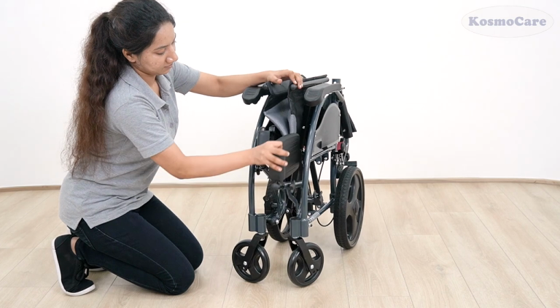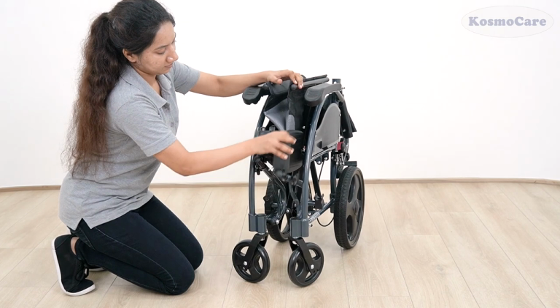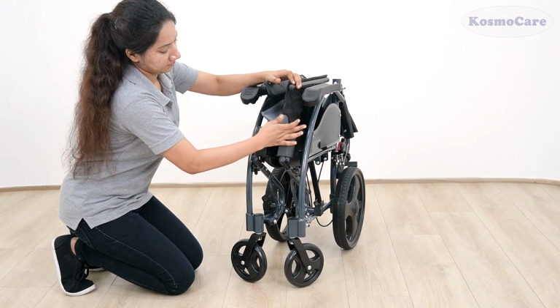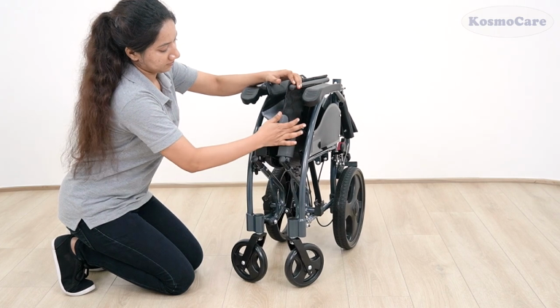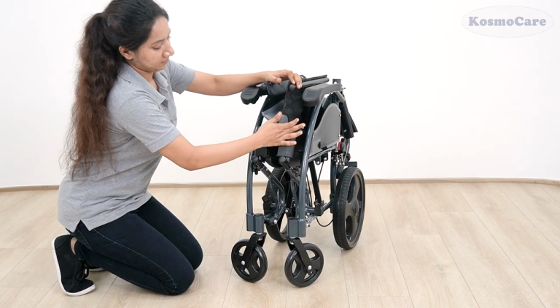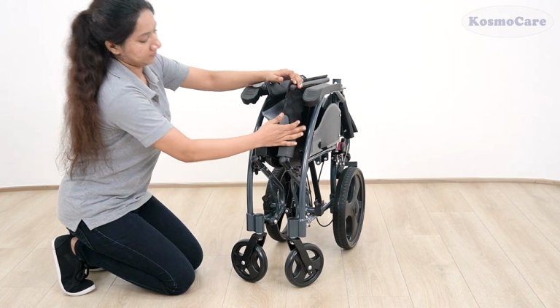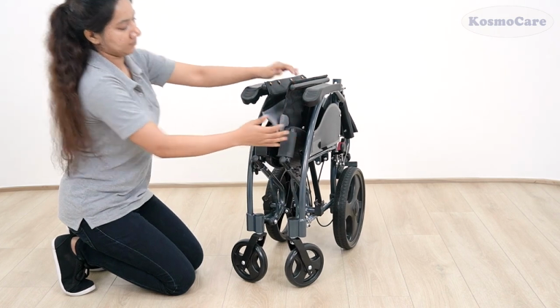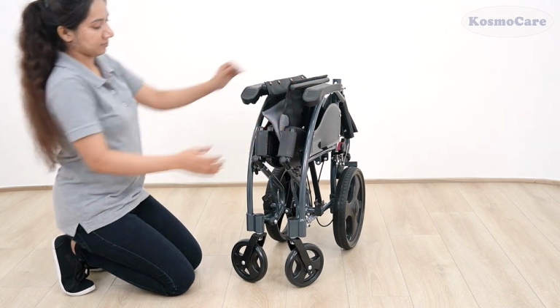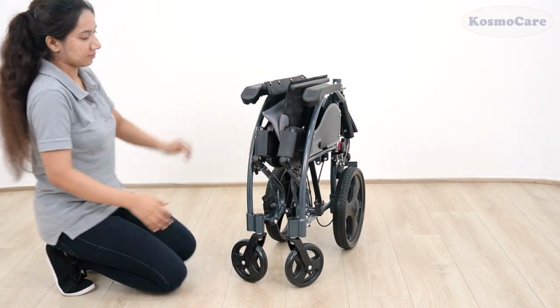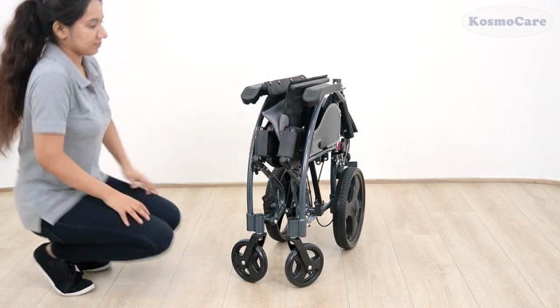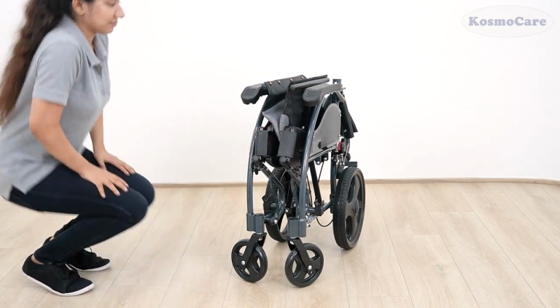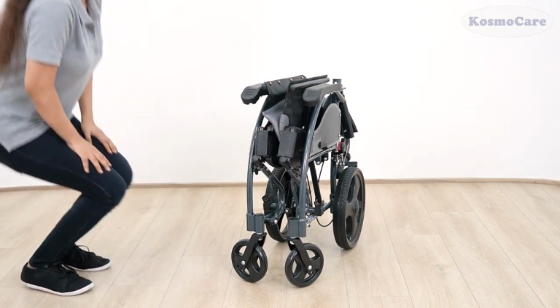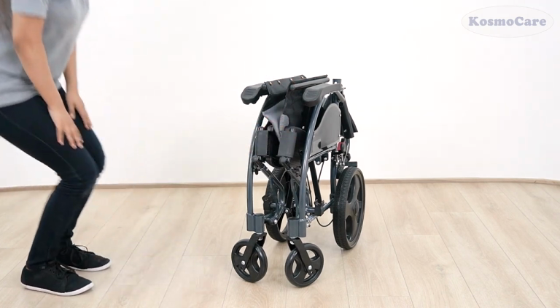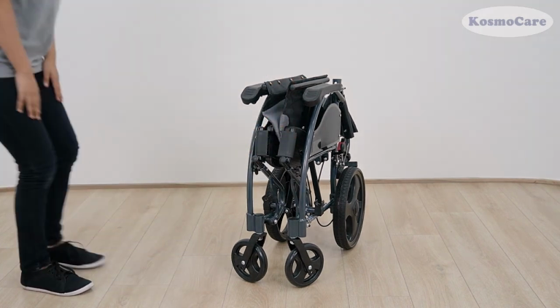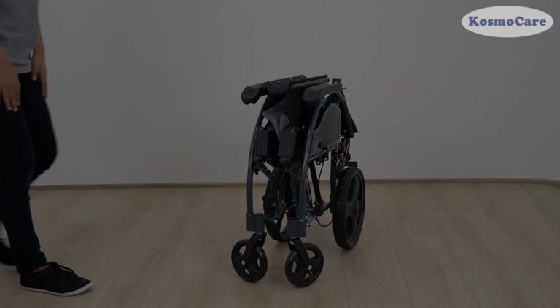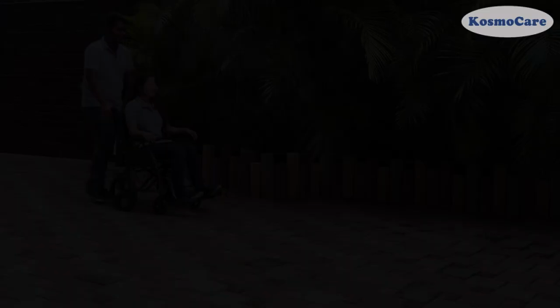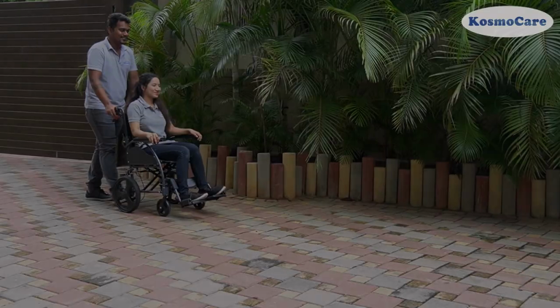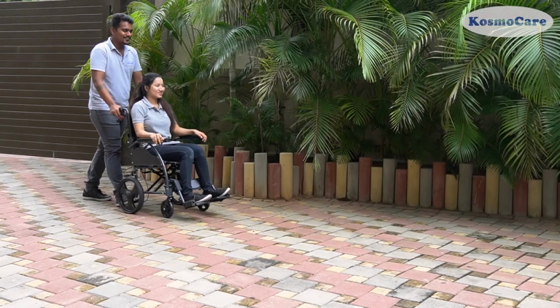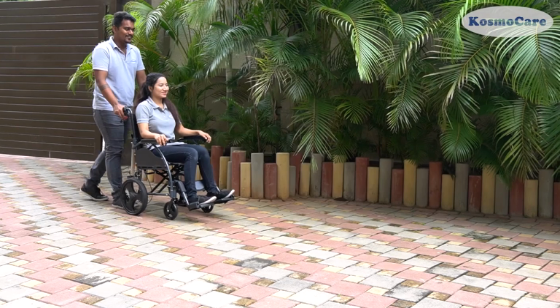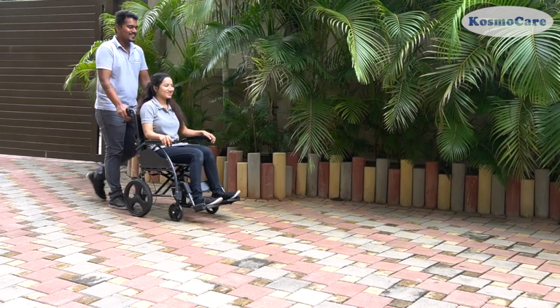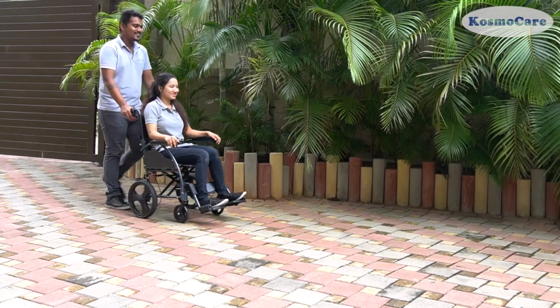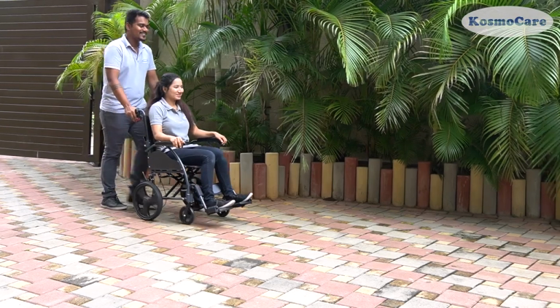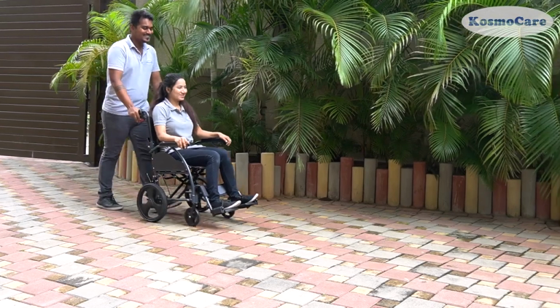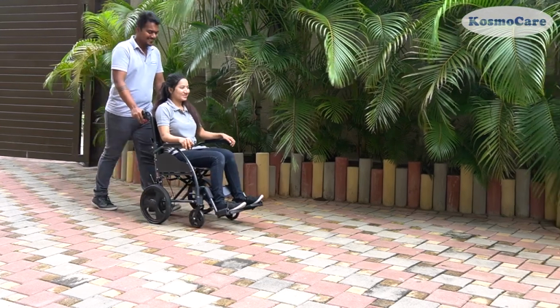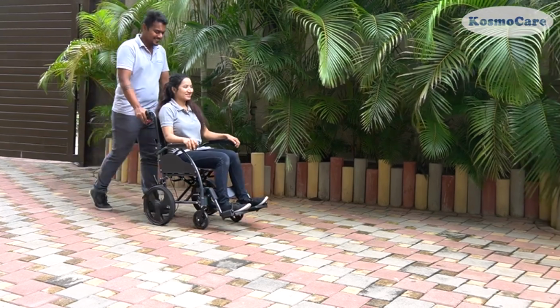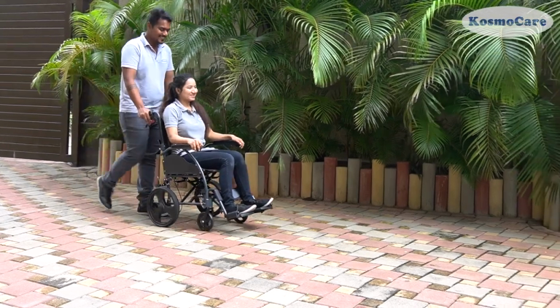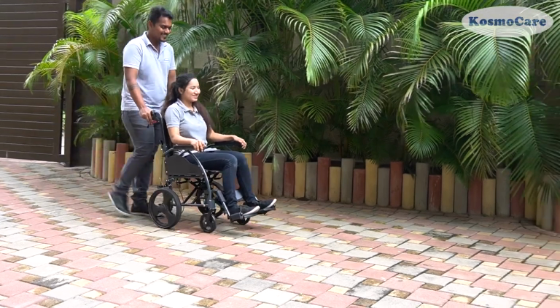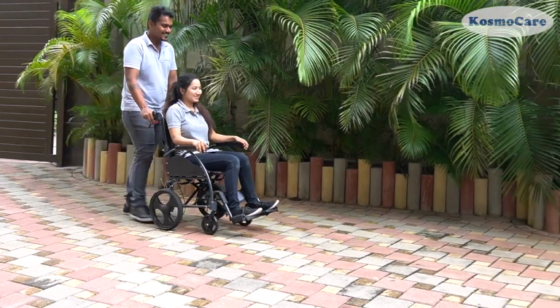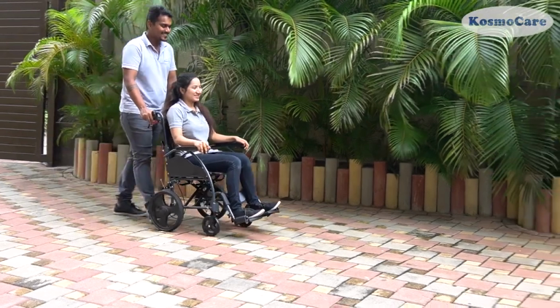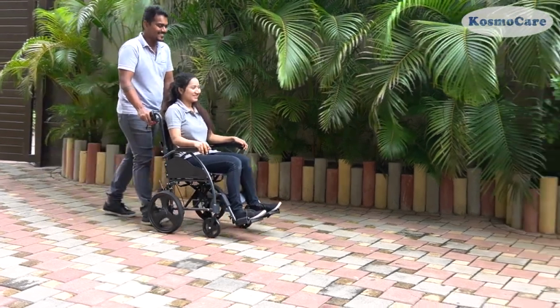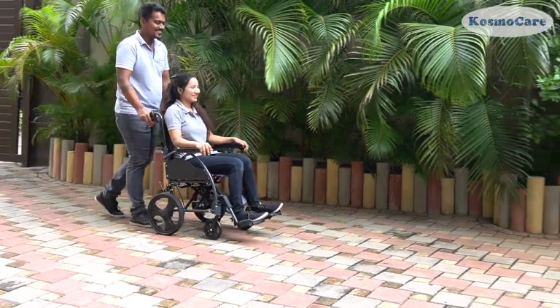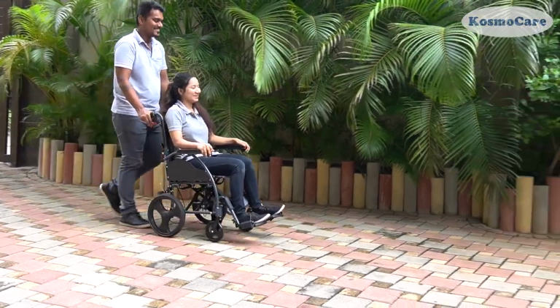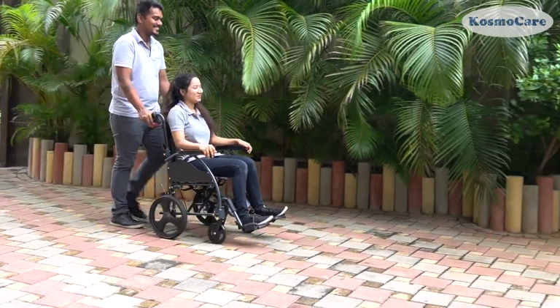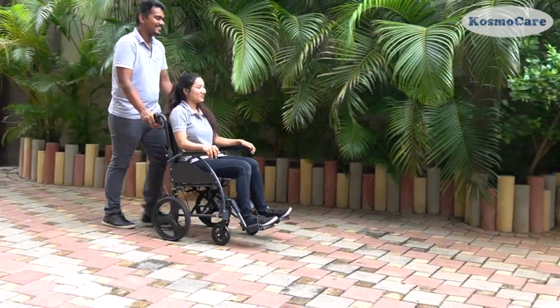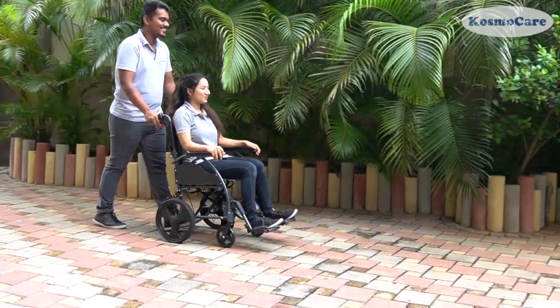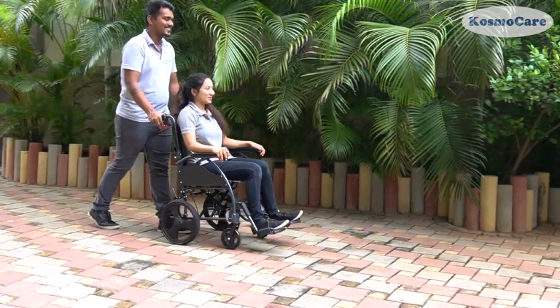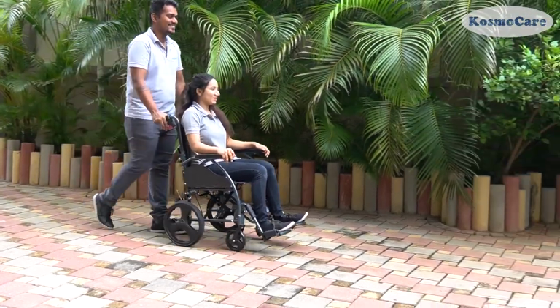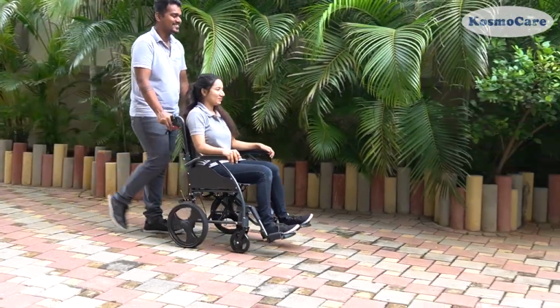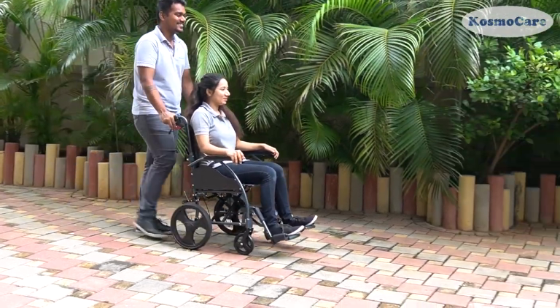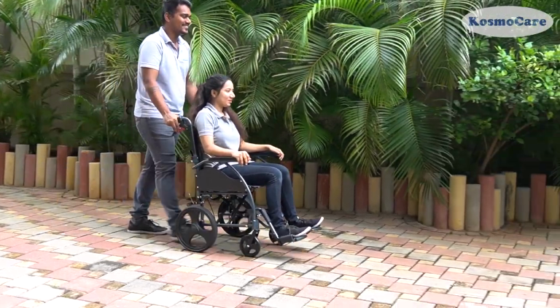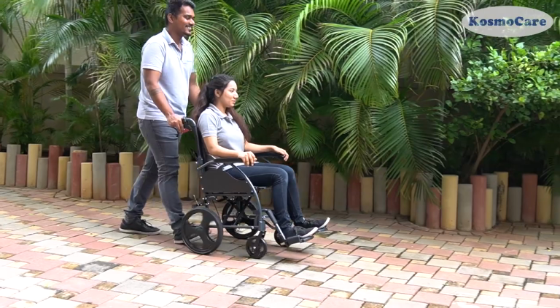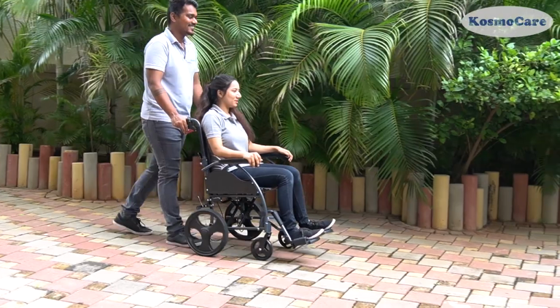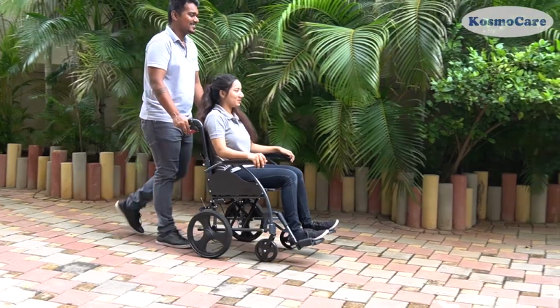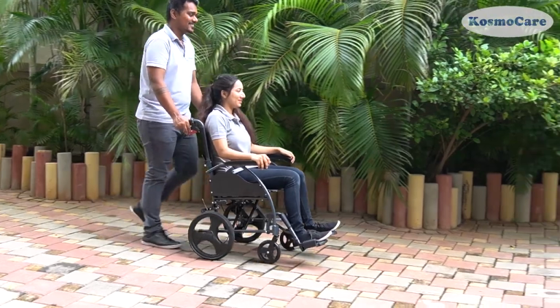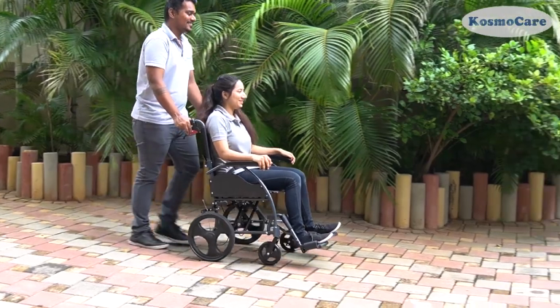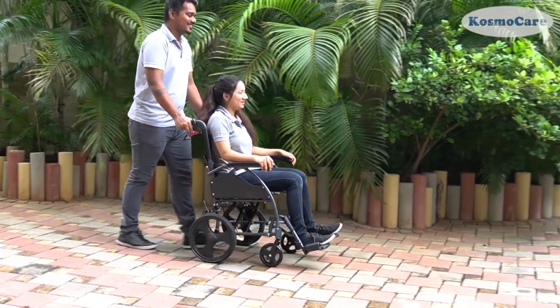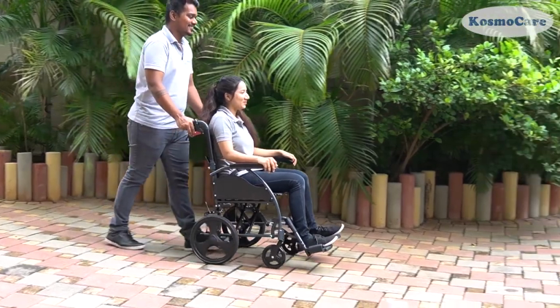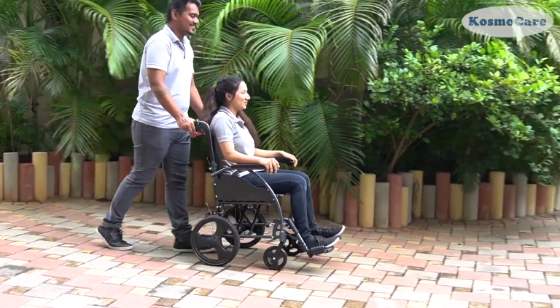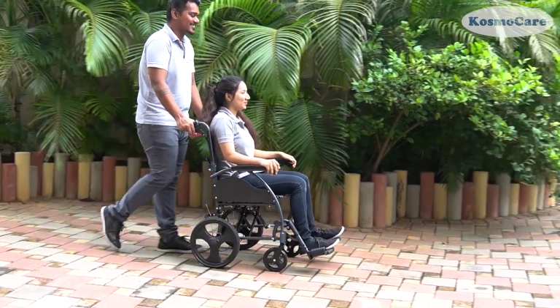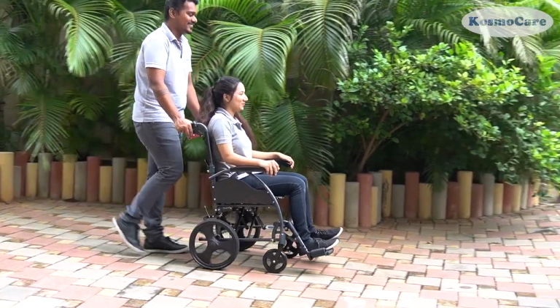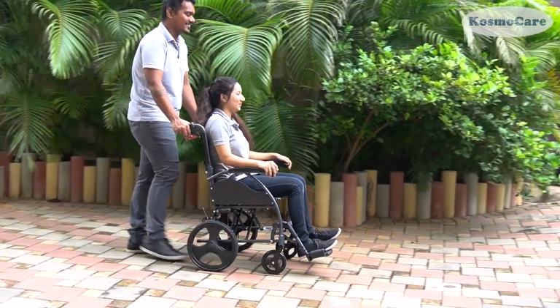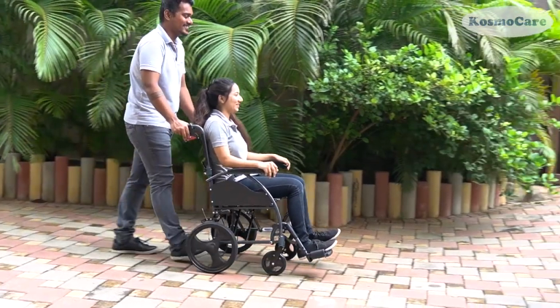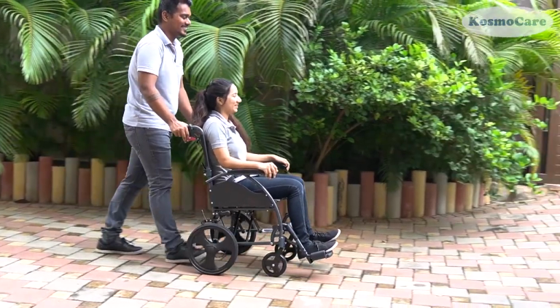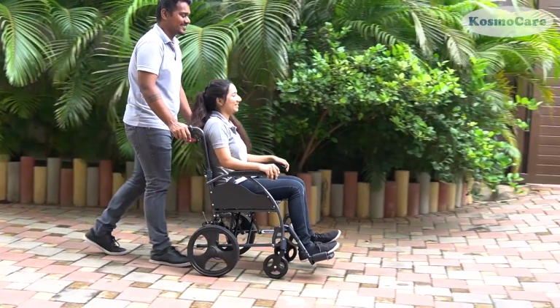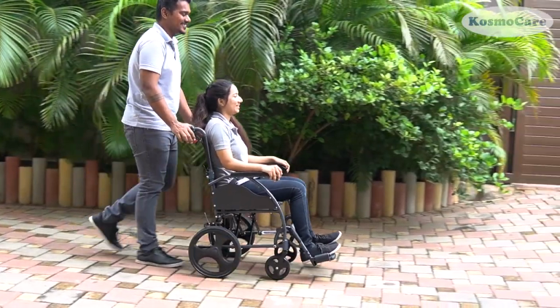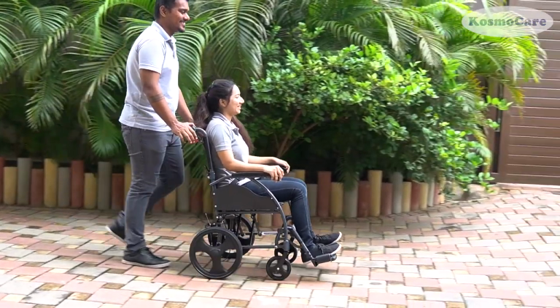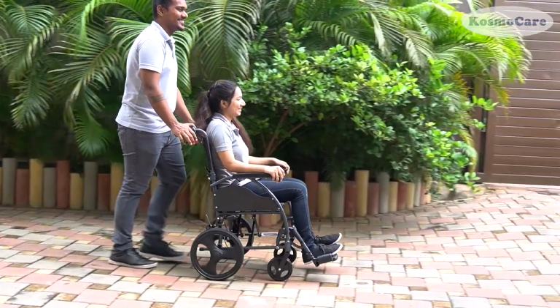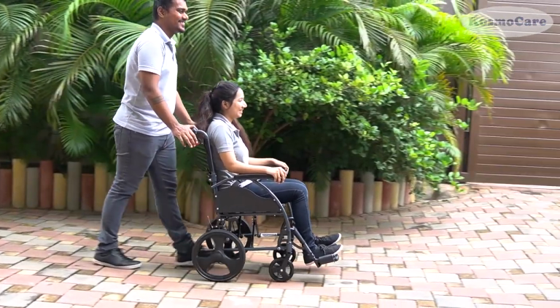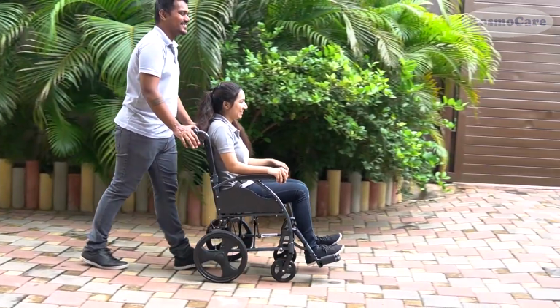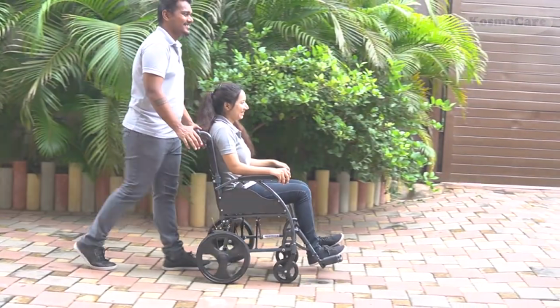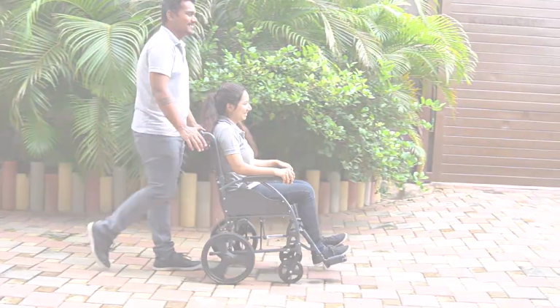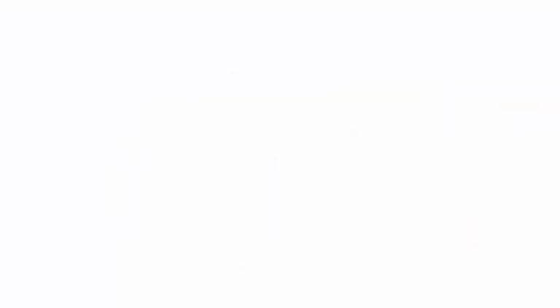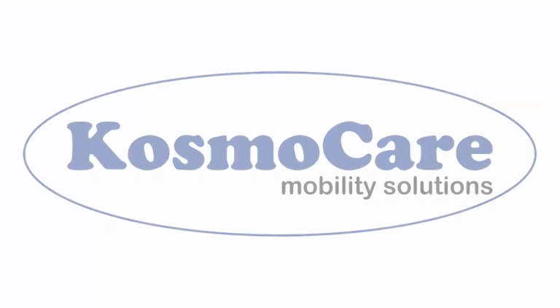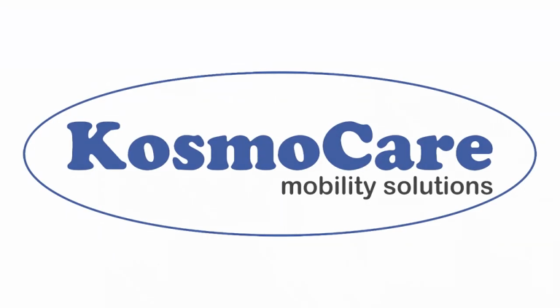Give your loved ones the convenience and freedom they deserve, with the Stylex Crest Series Wheelchair from Cosmo Care.